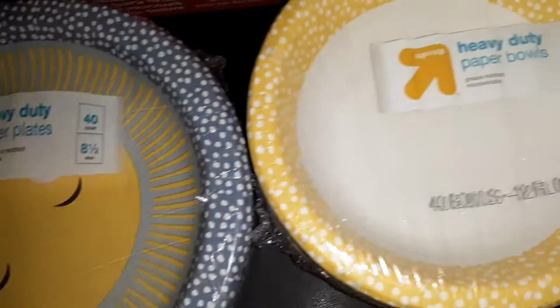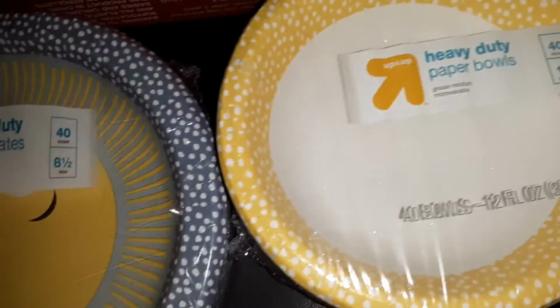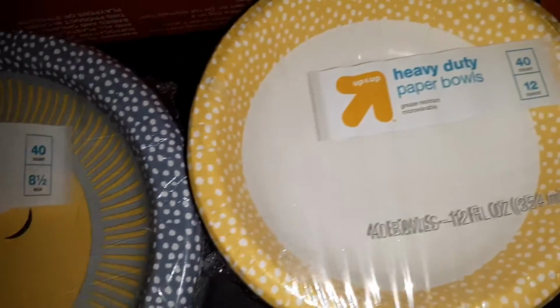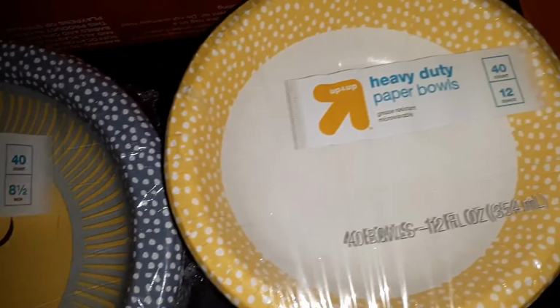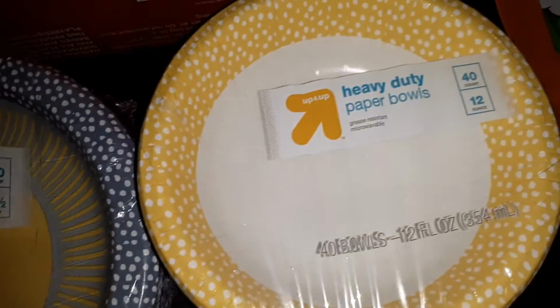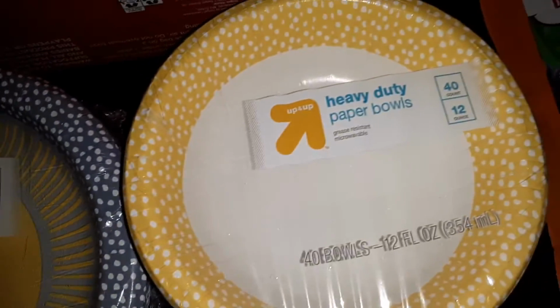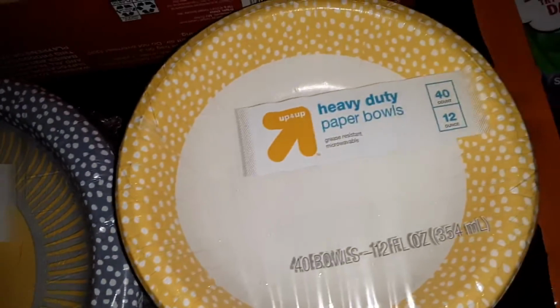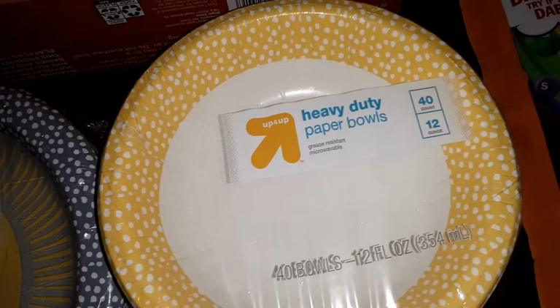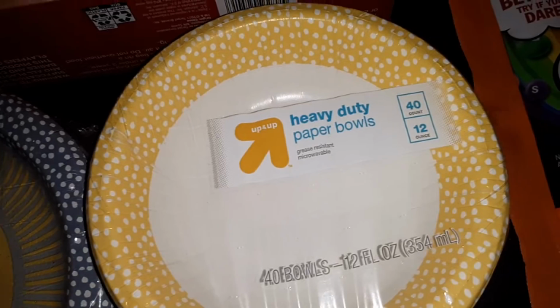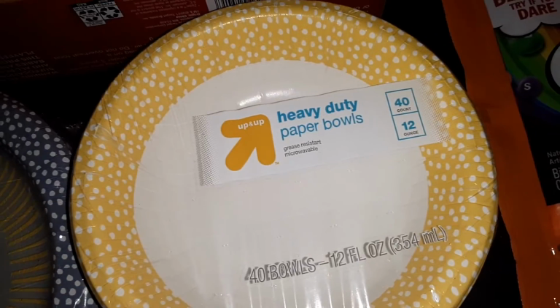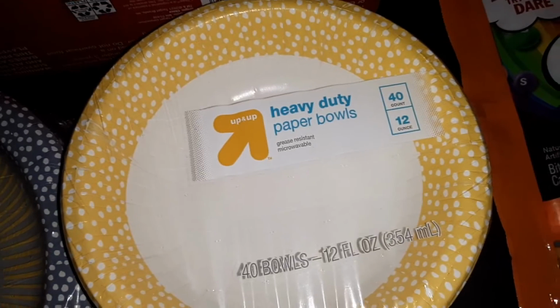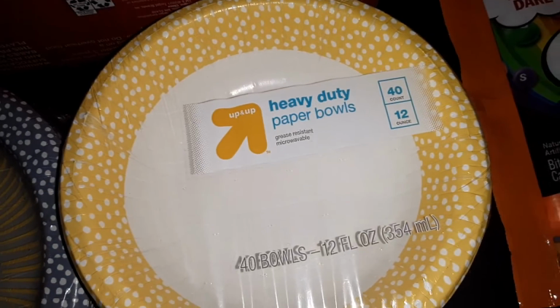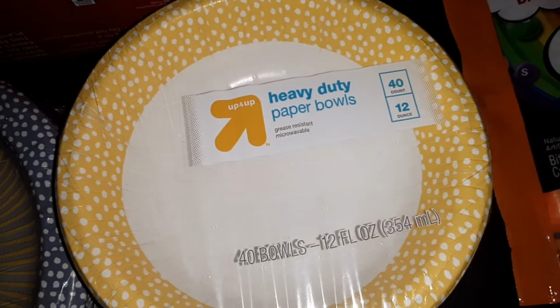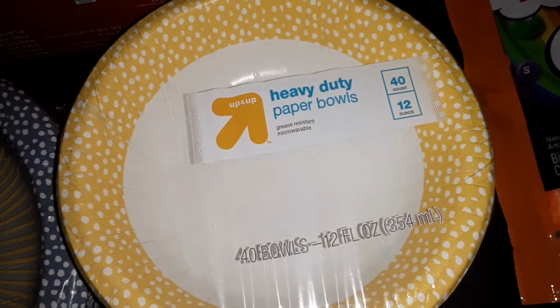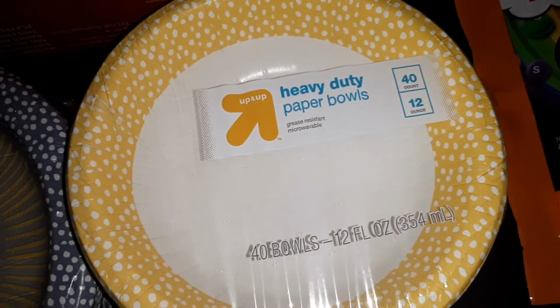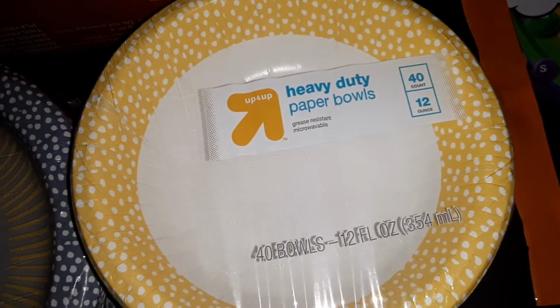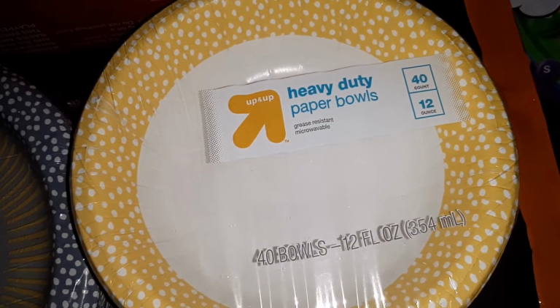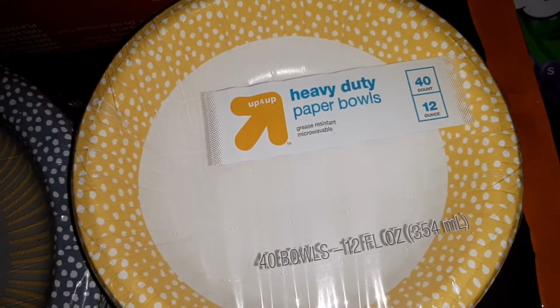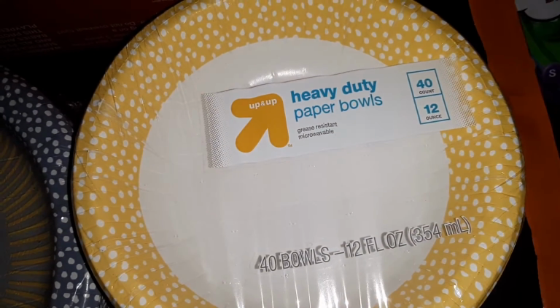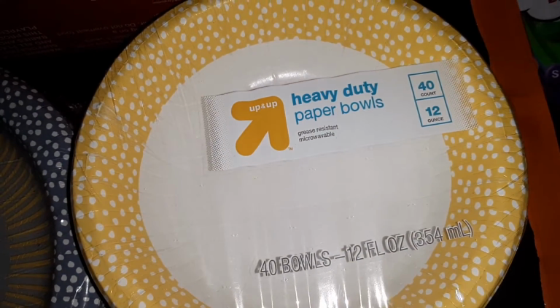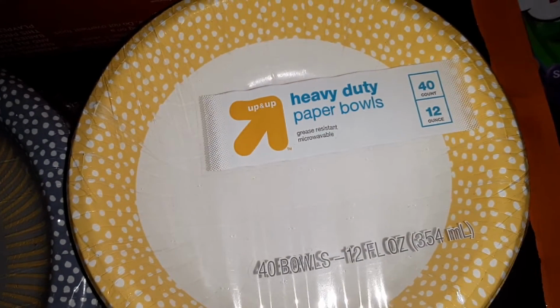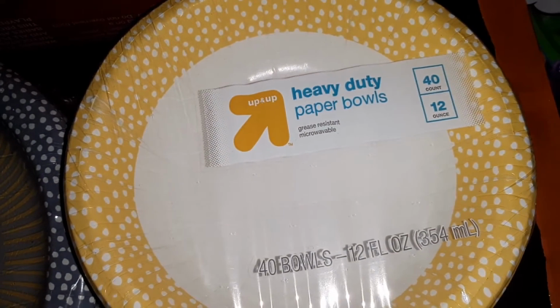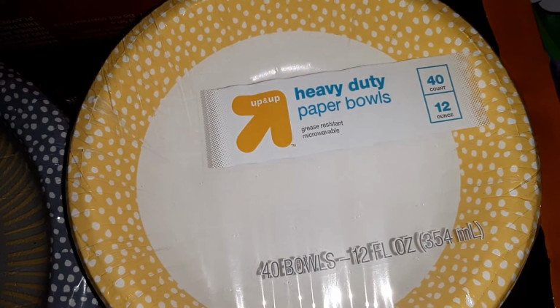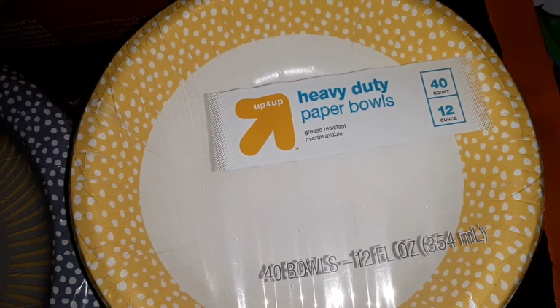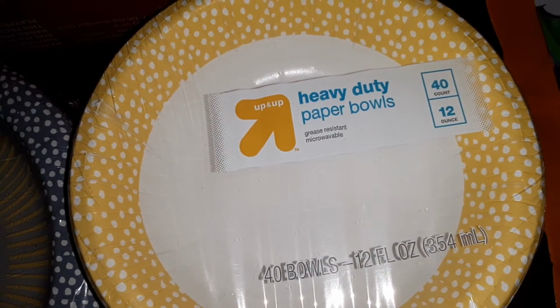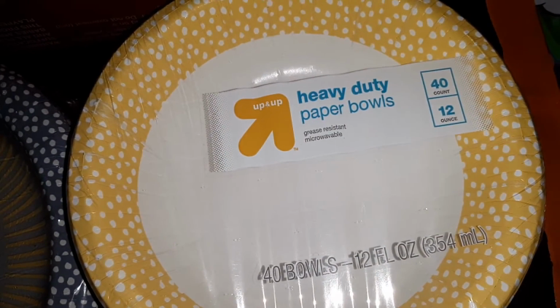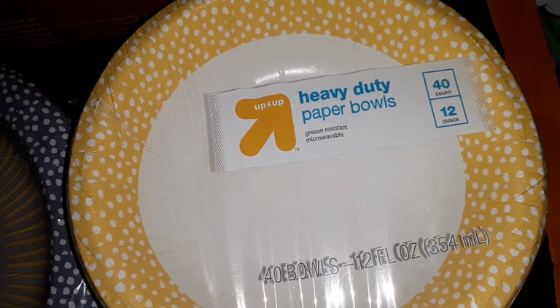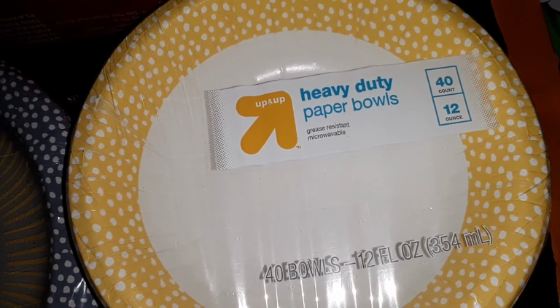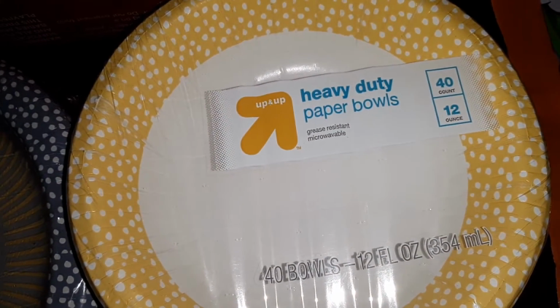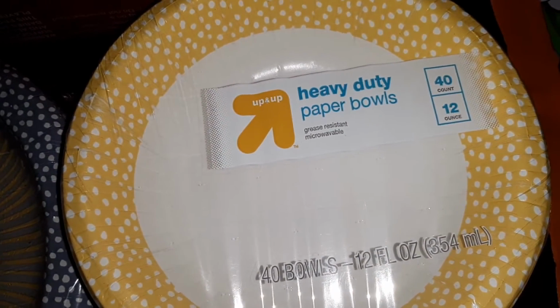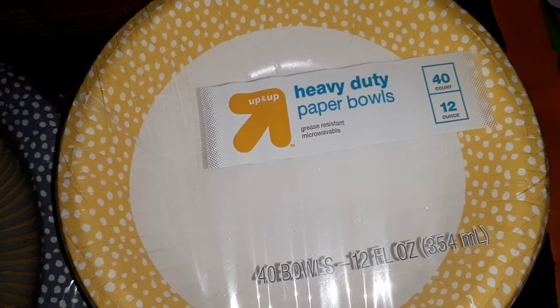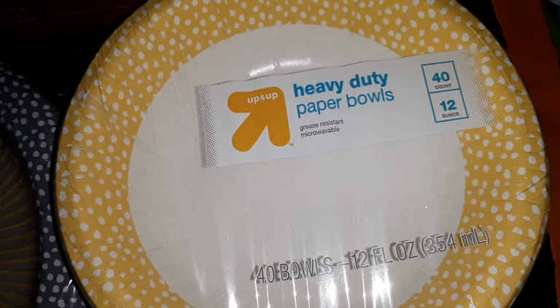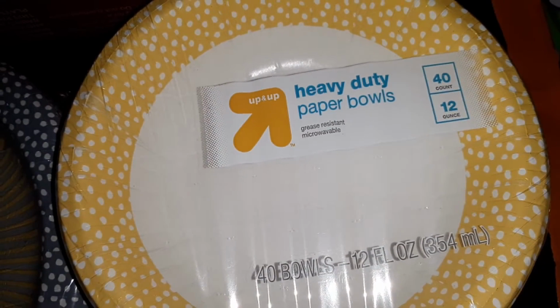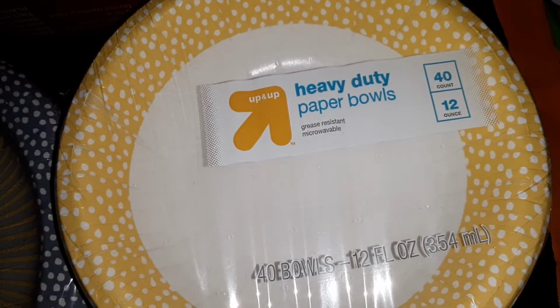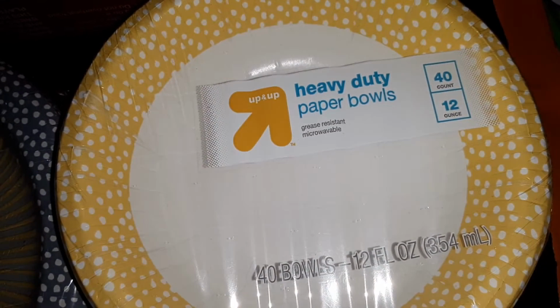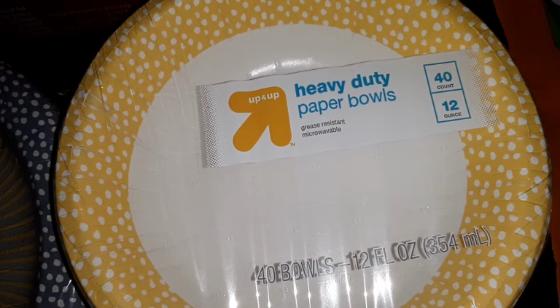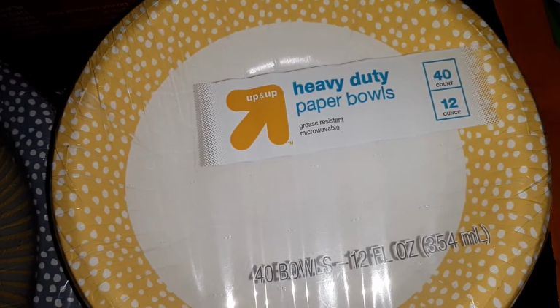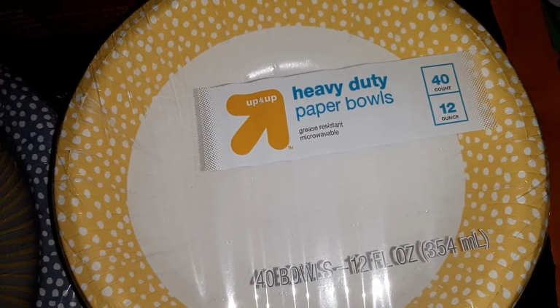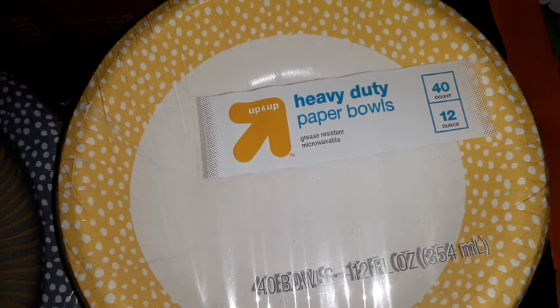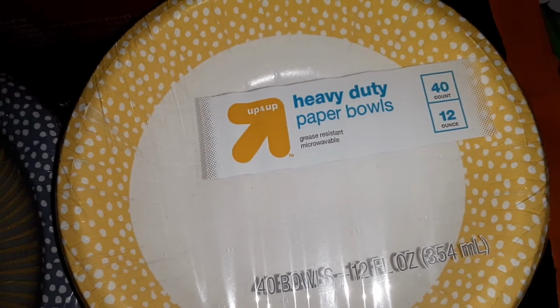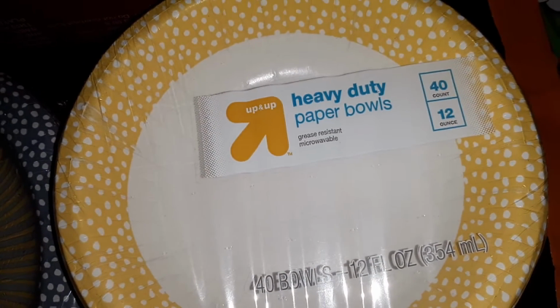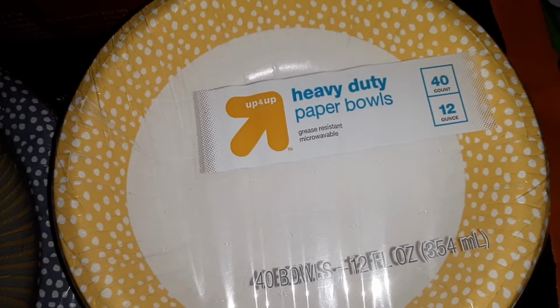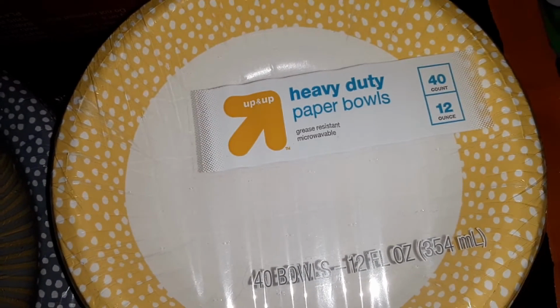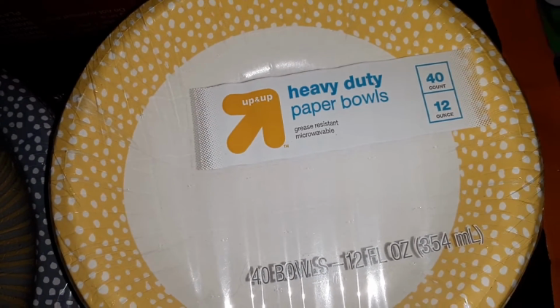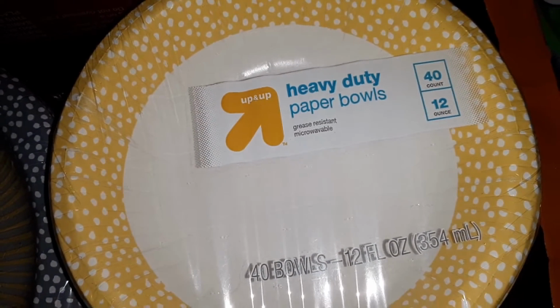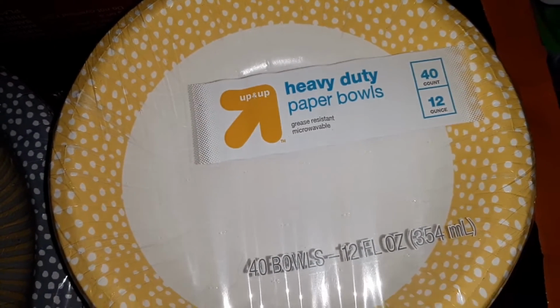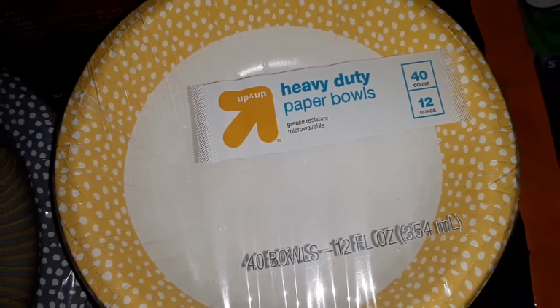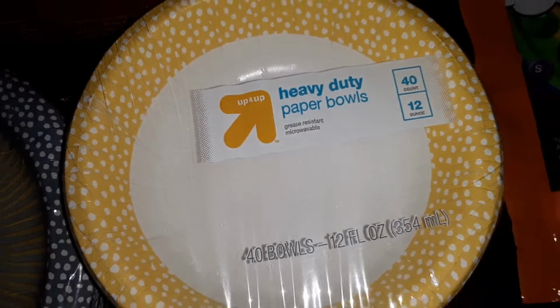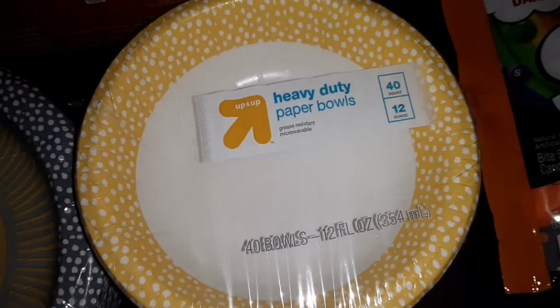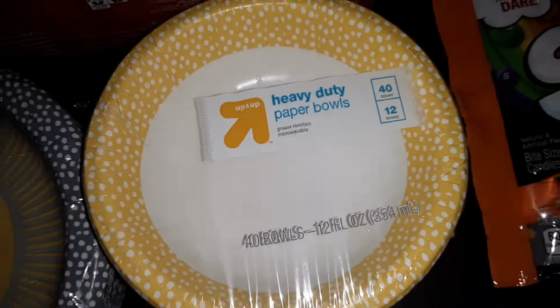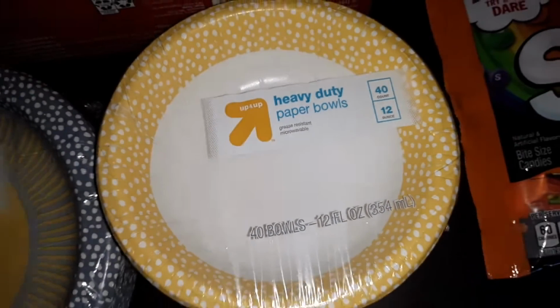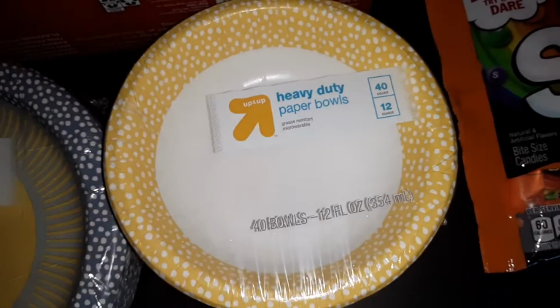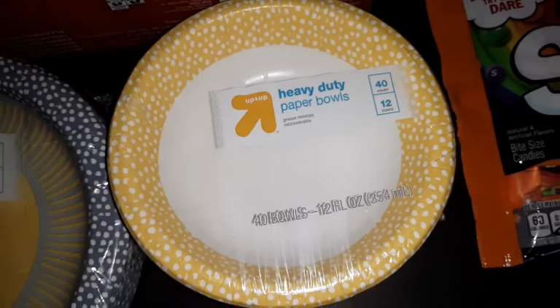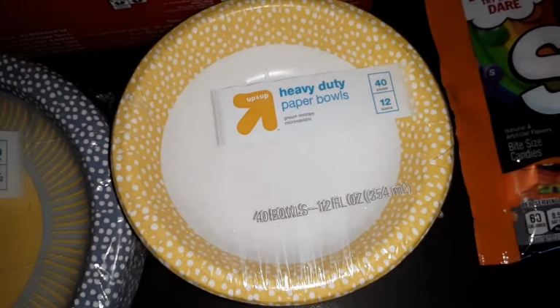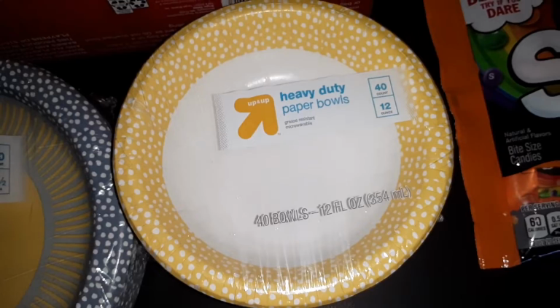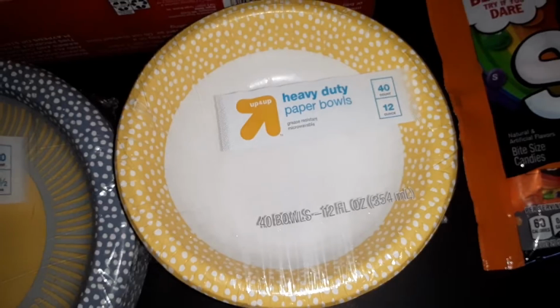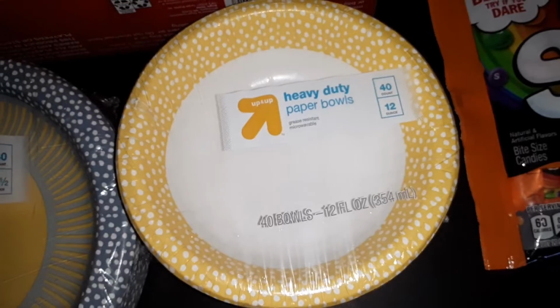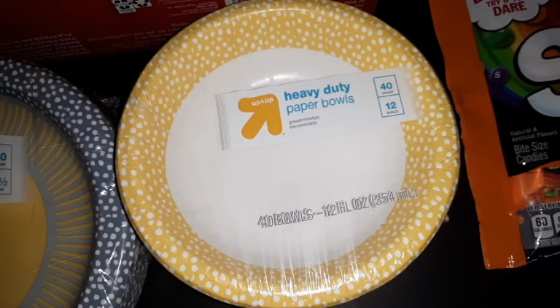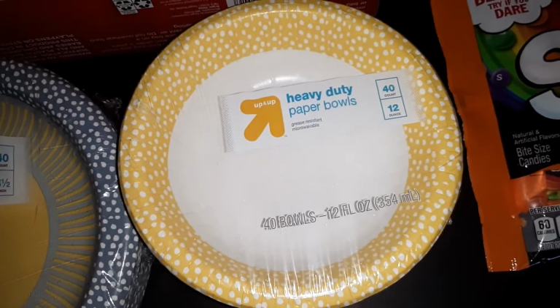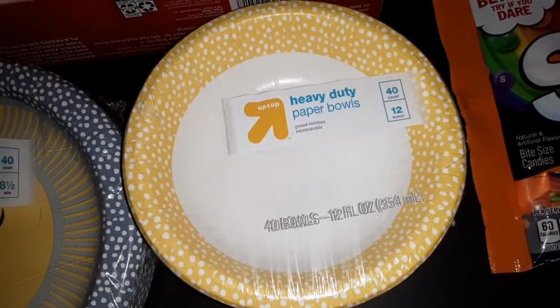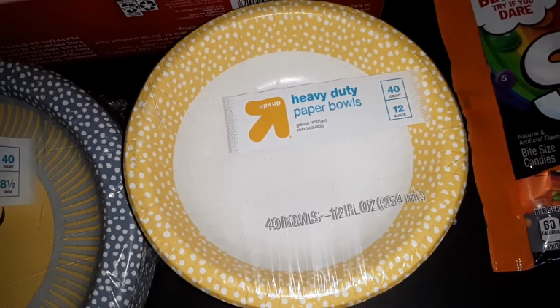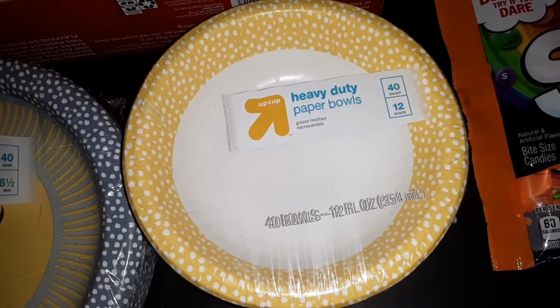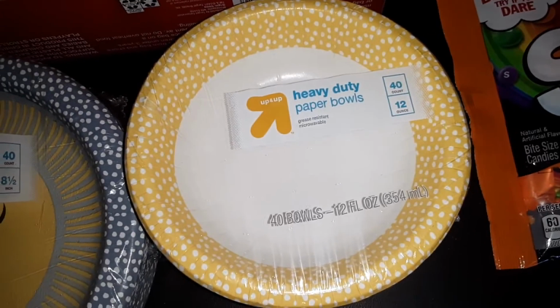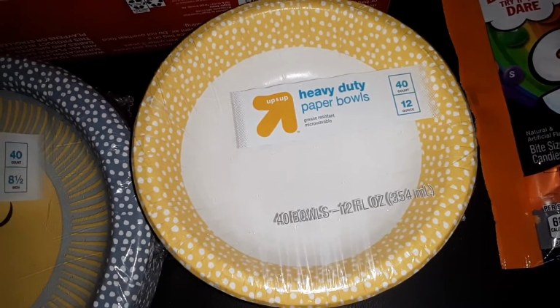And we also got one pack of Up and Up heavy duty paper bowls. You get forty of these, and they are the twelve ounce size.